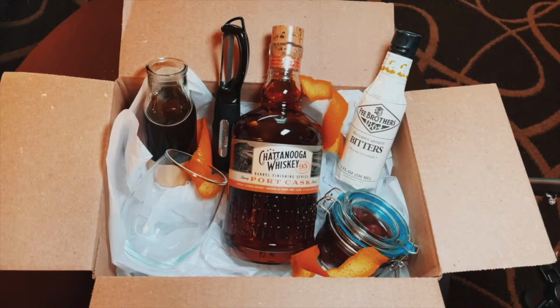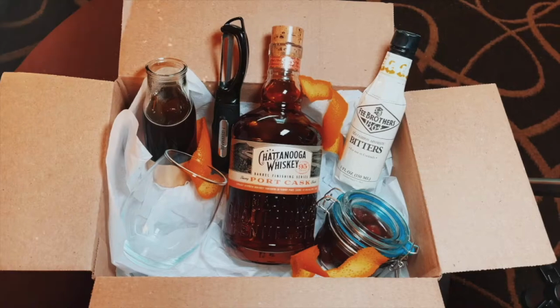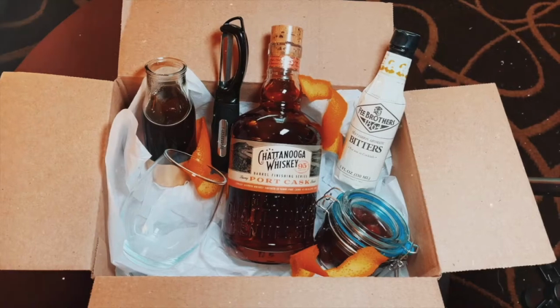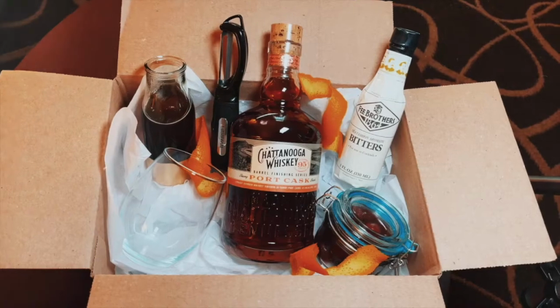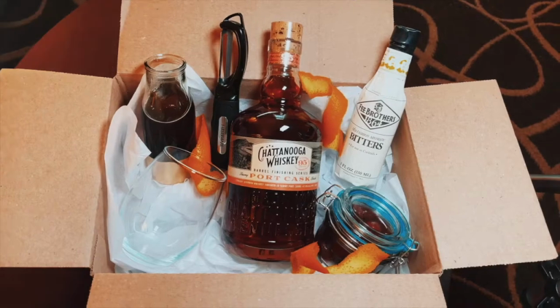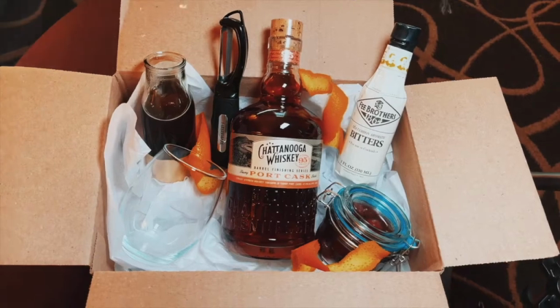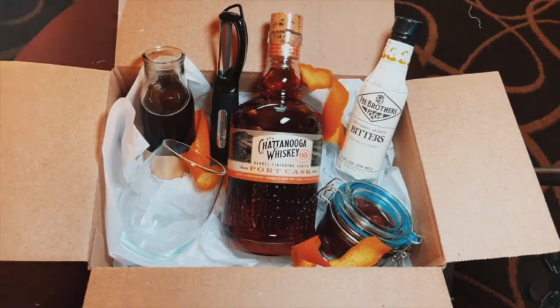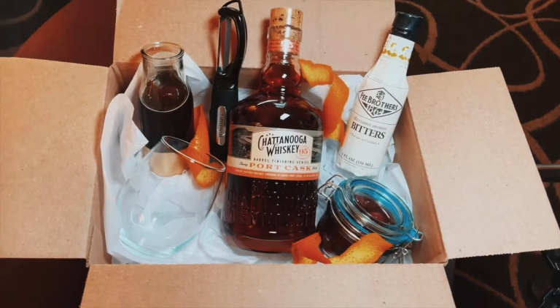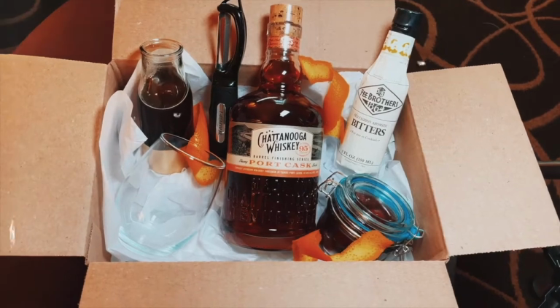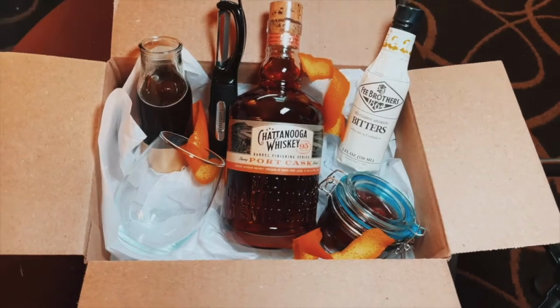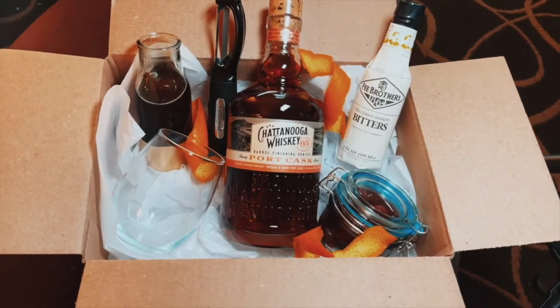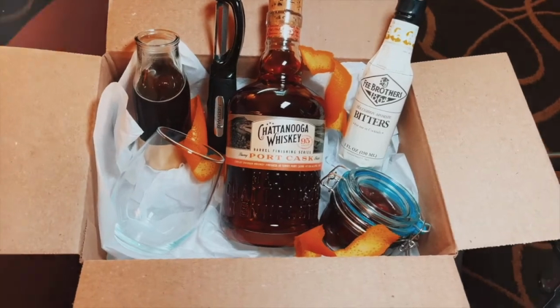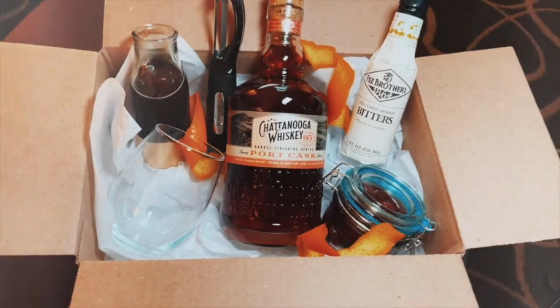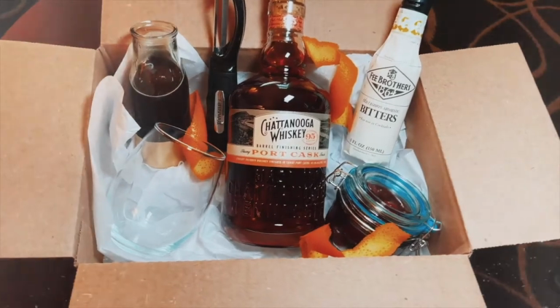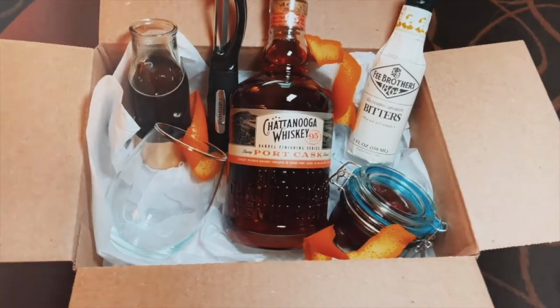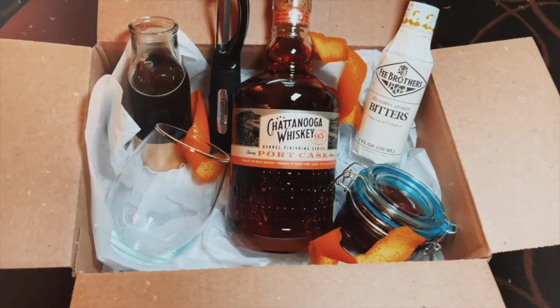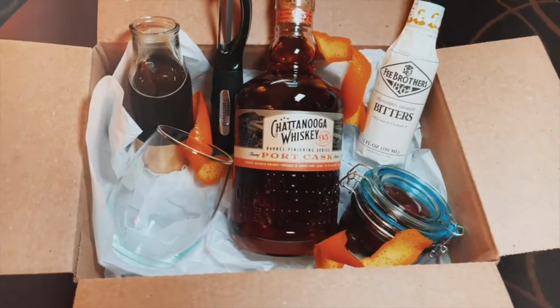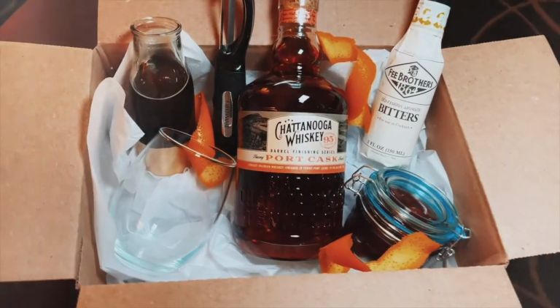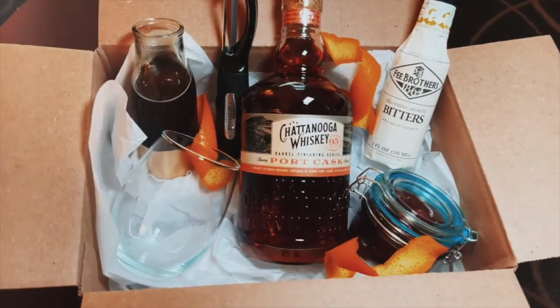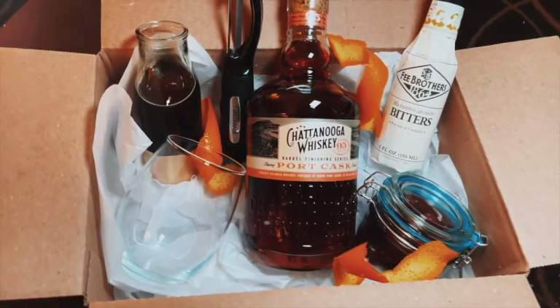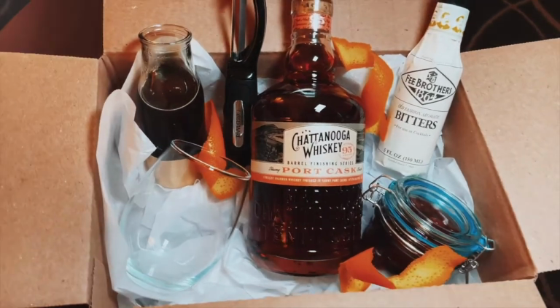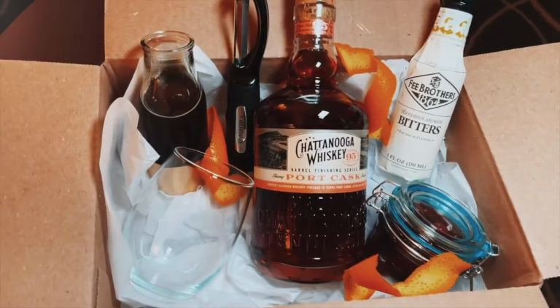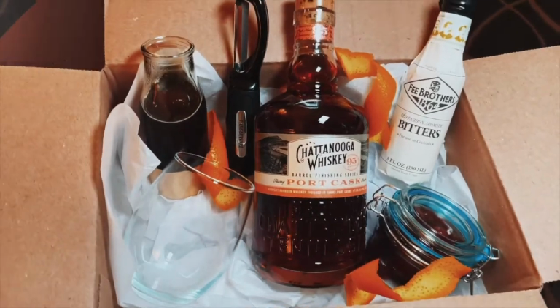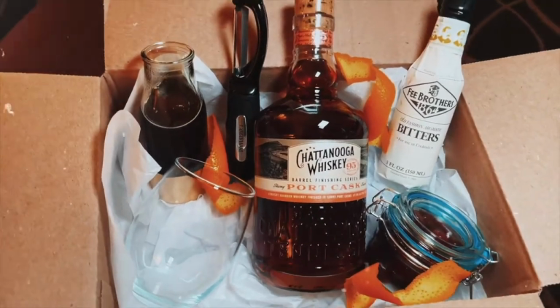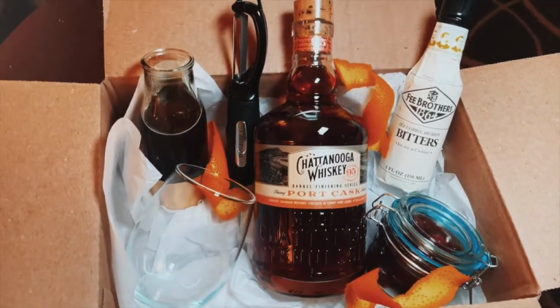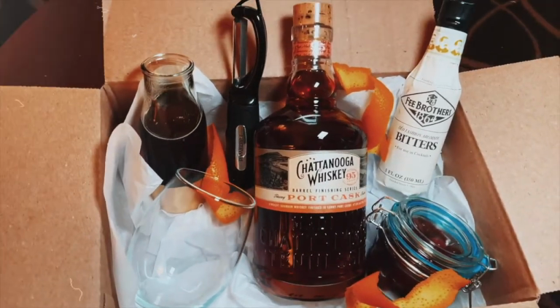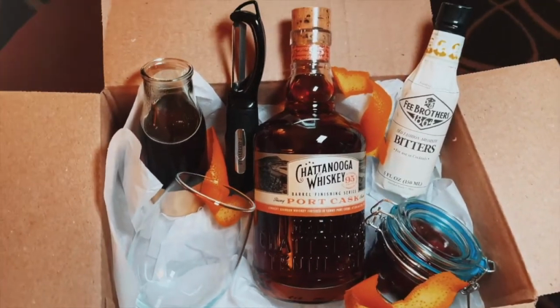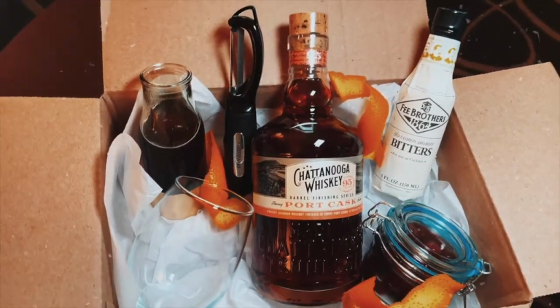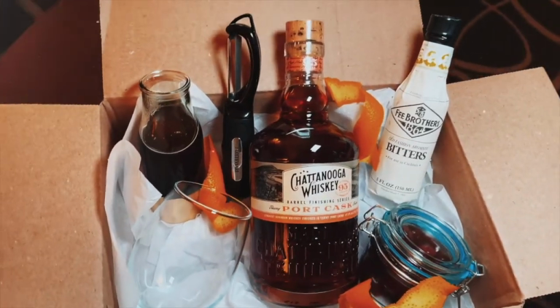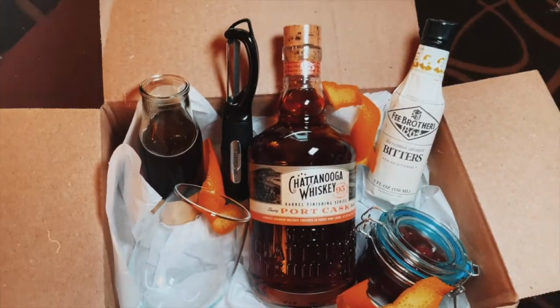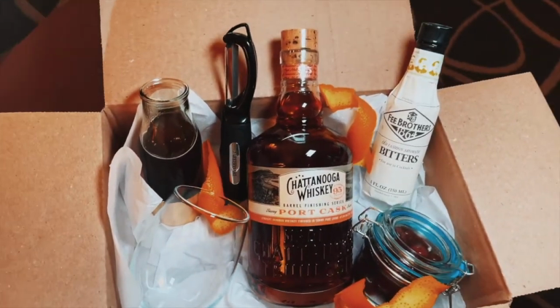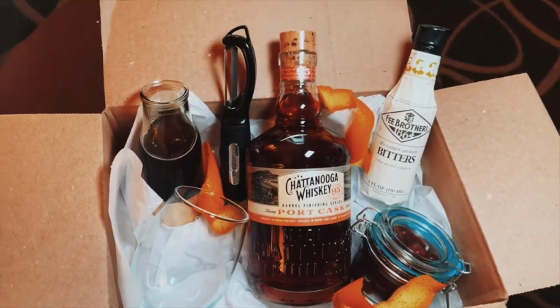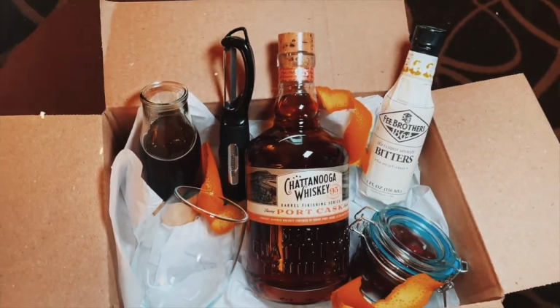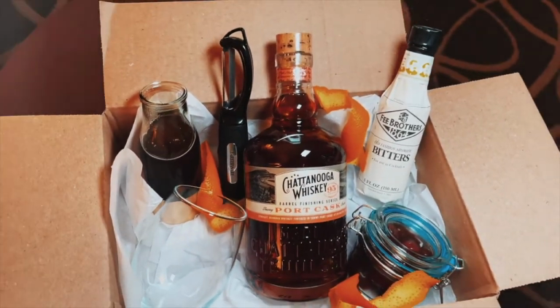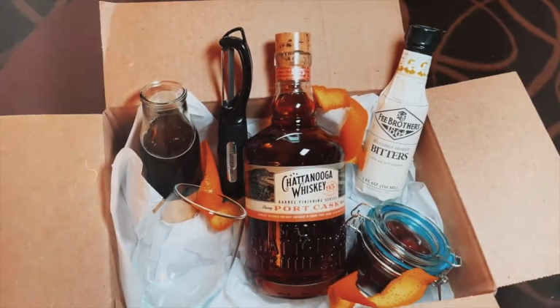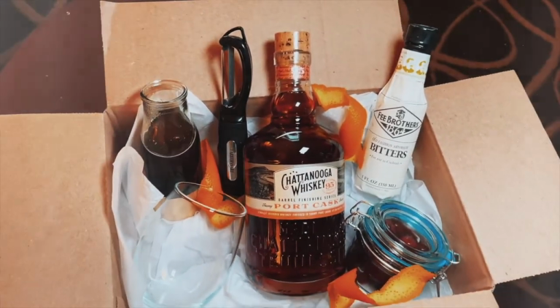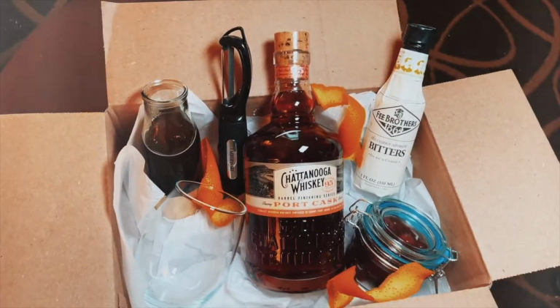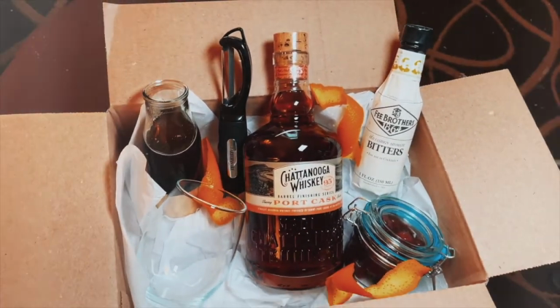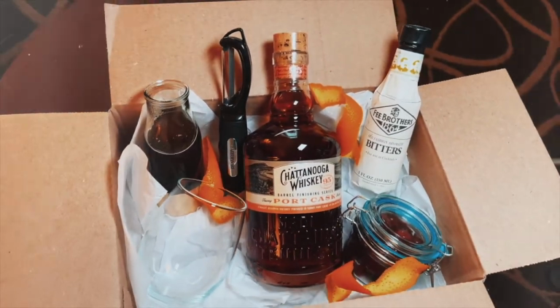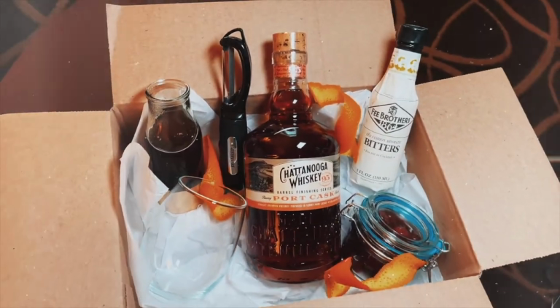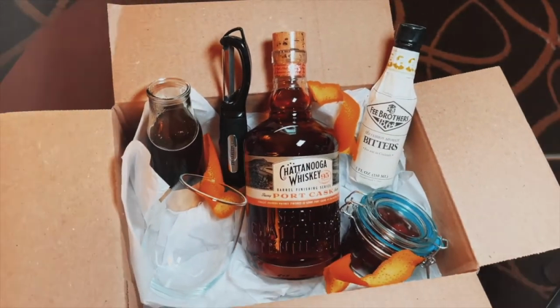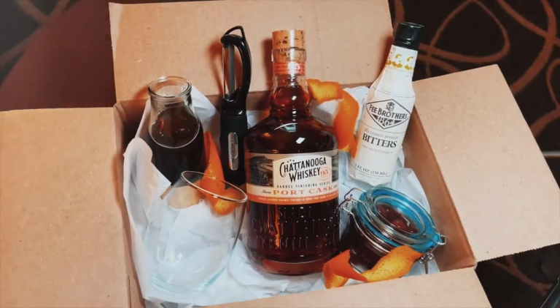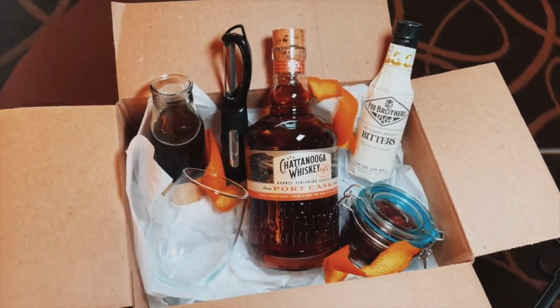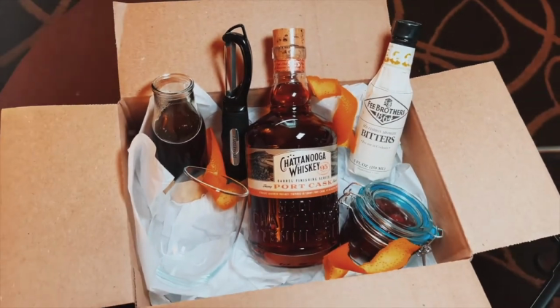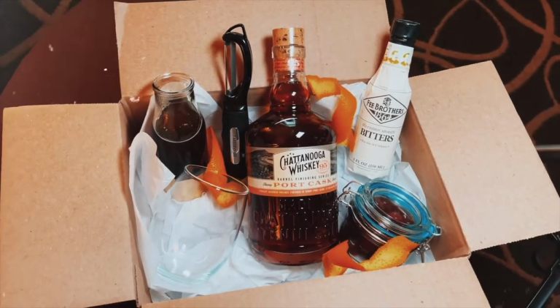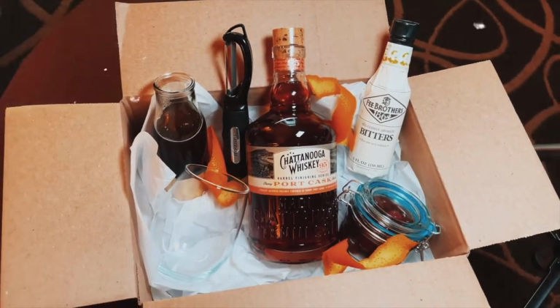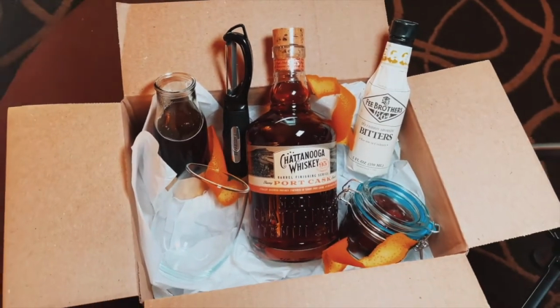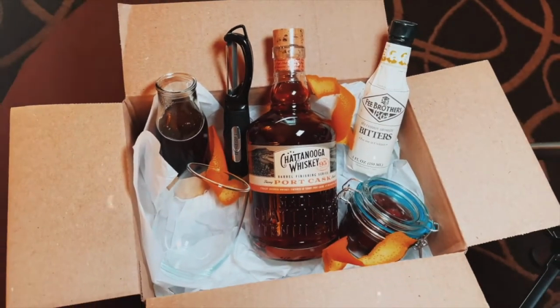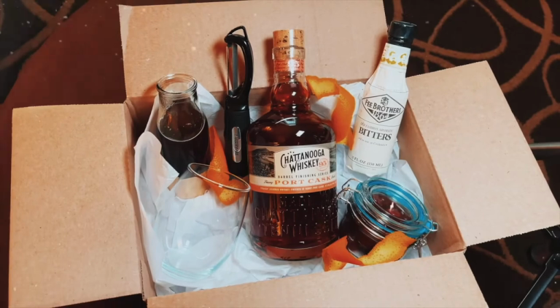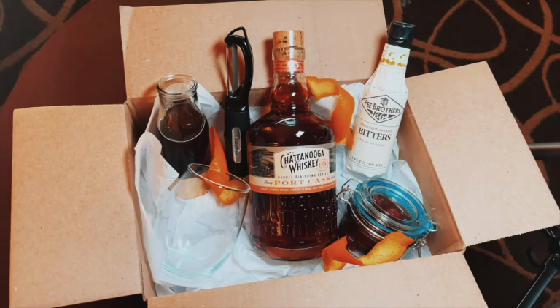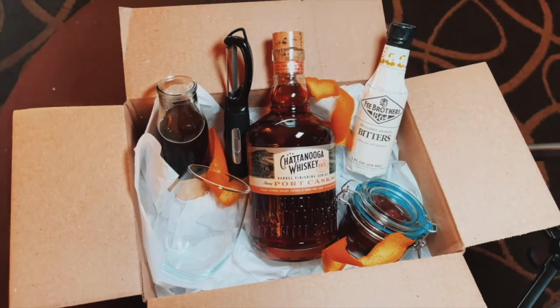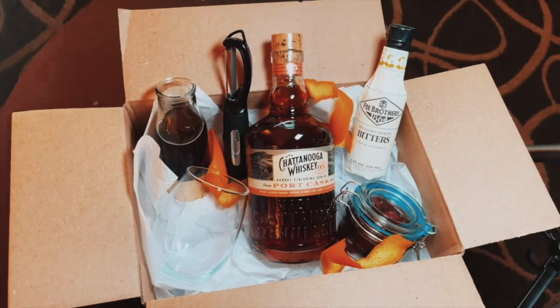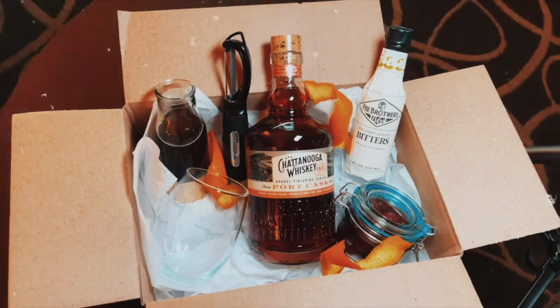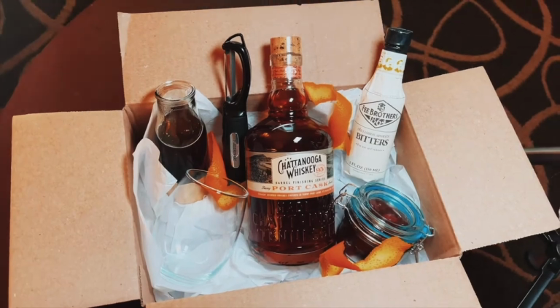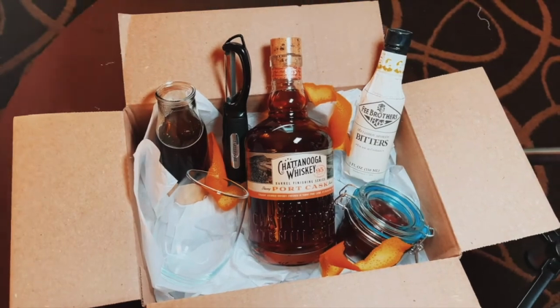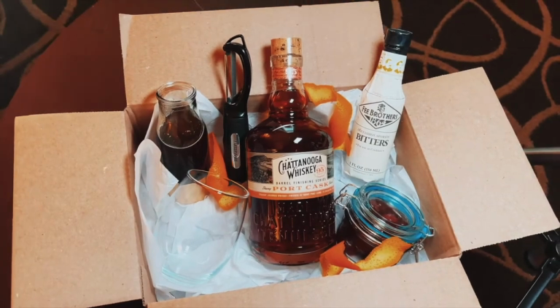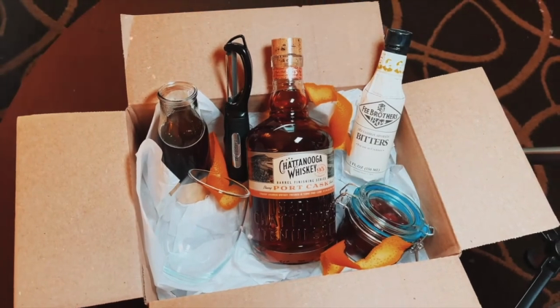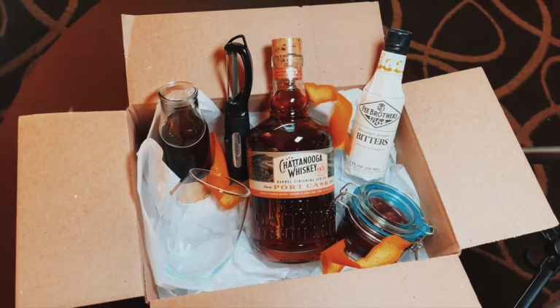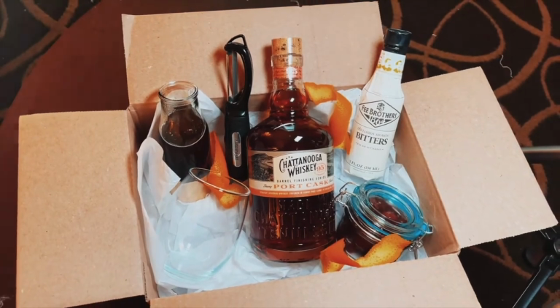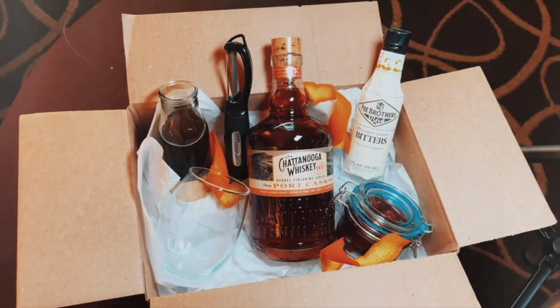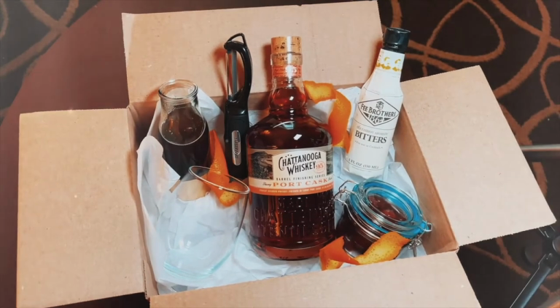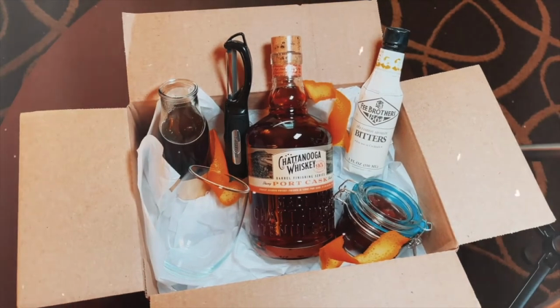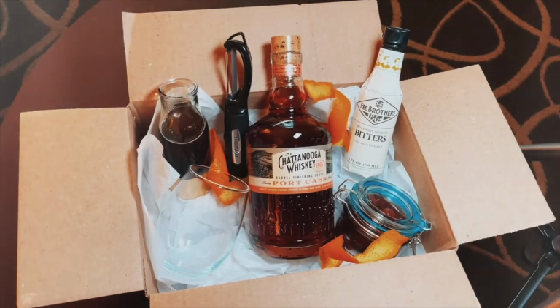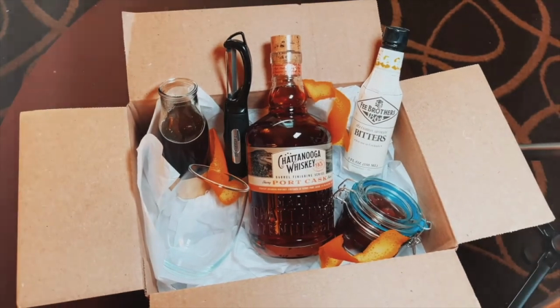Hi everyone, my name is Libby and welcome back. Today I will show you how to make the perfect old-fashioned kit in just less than five minutes. Stay tuned.